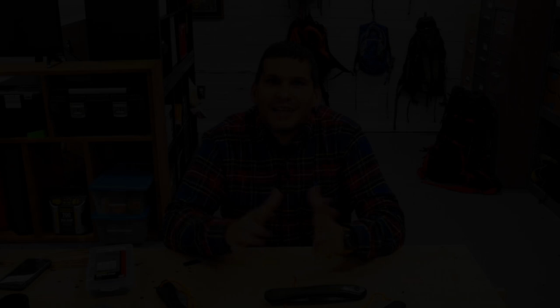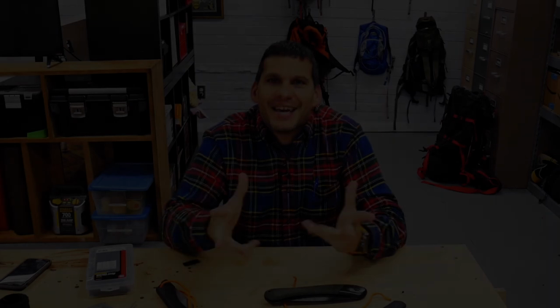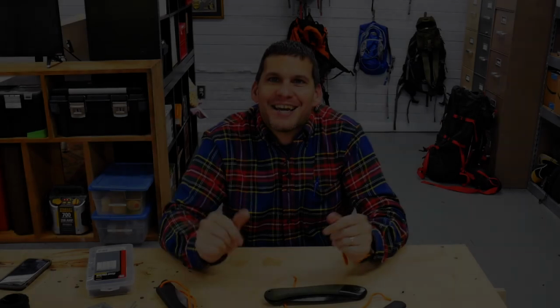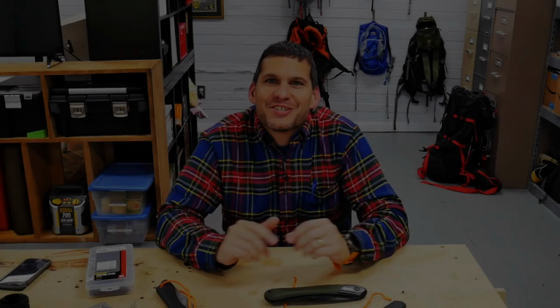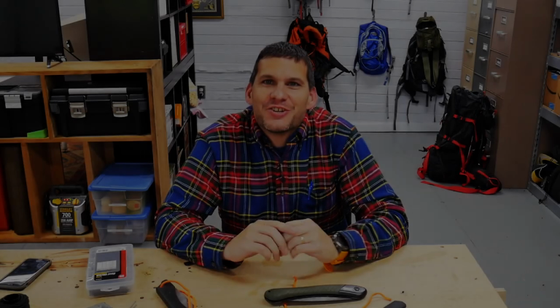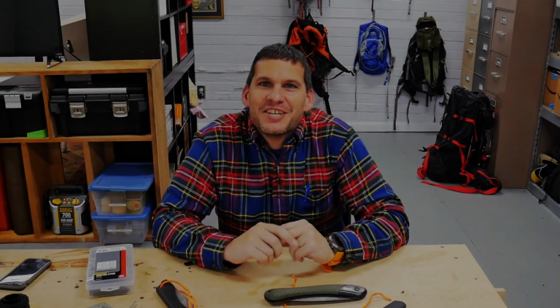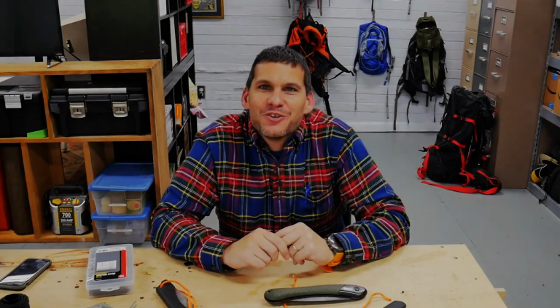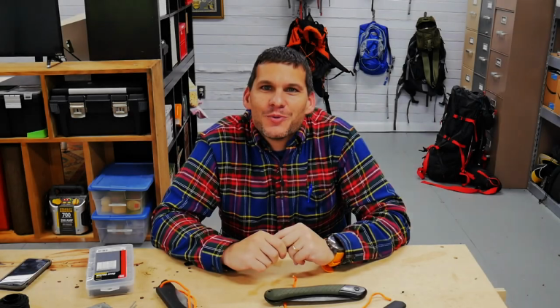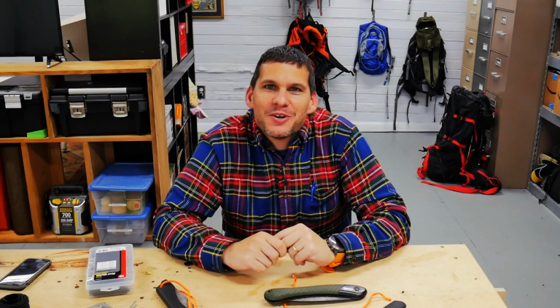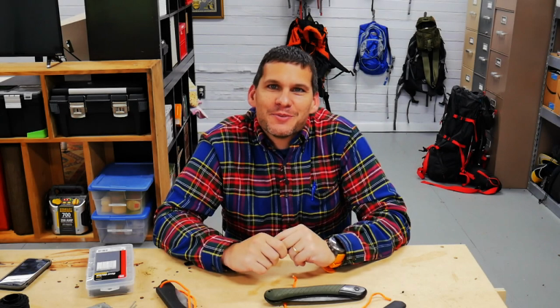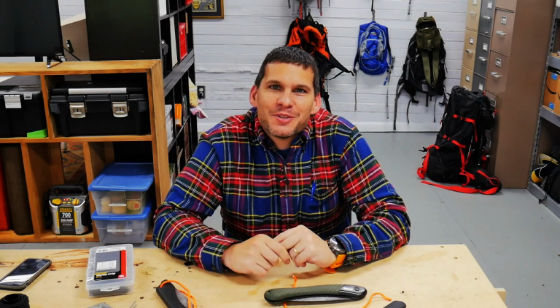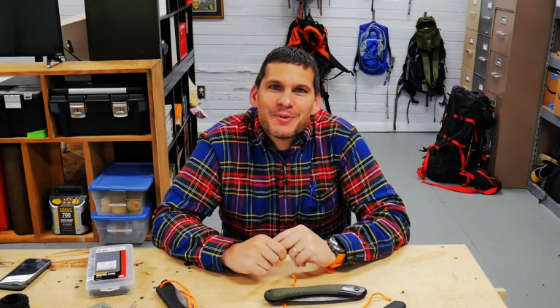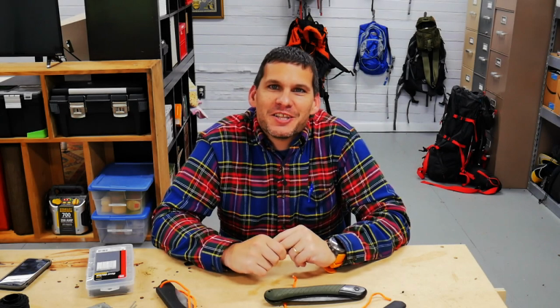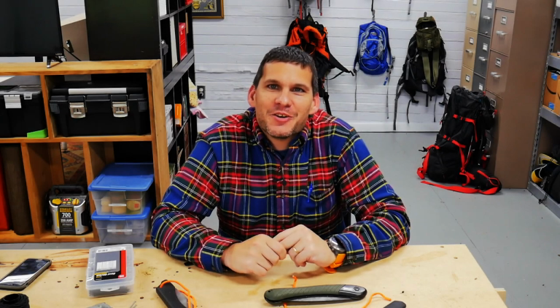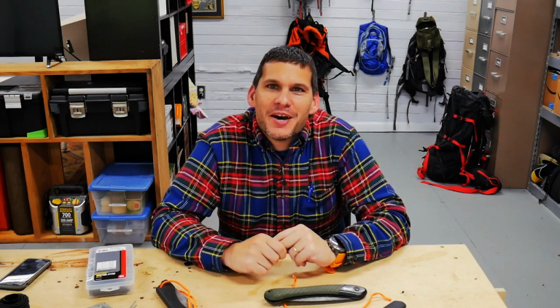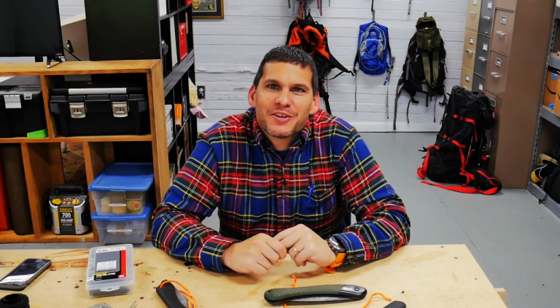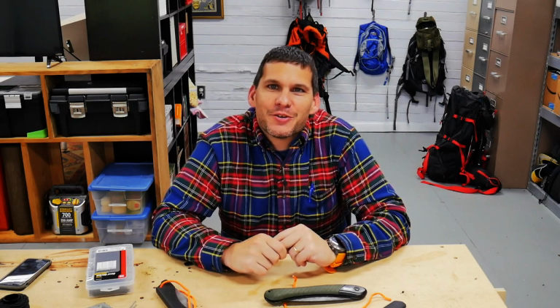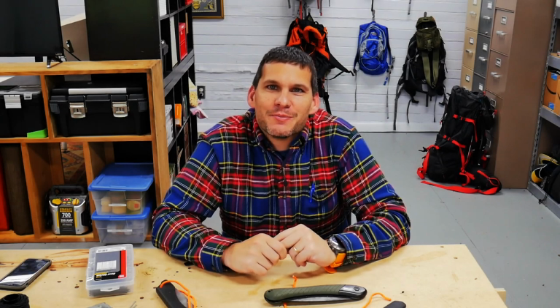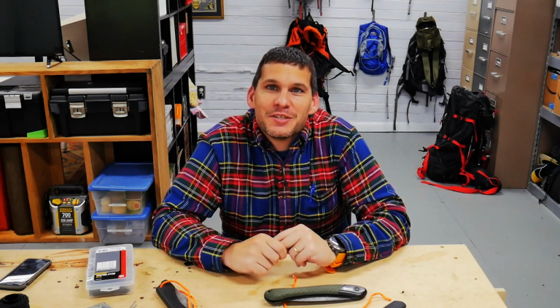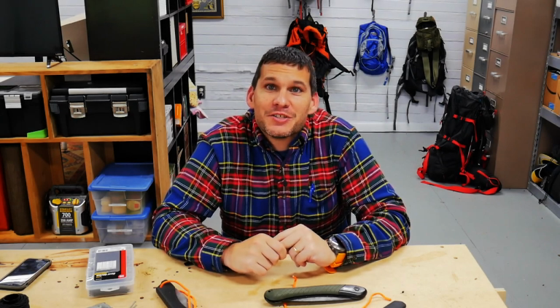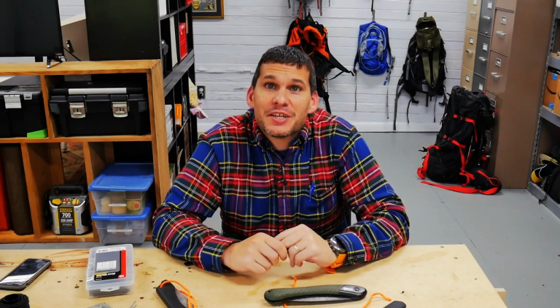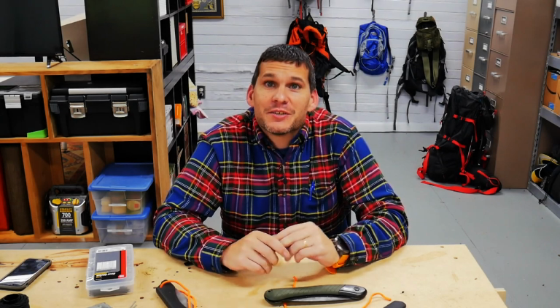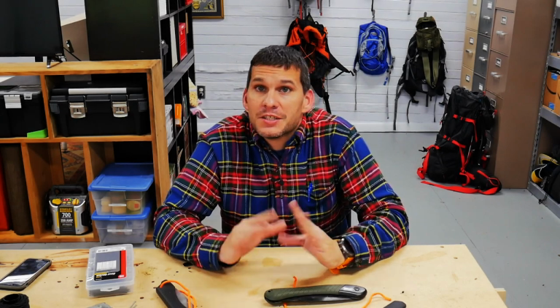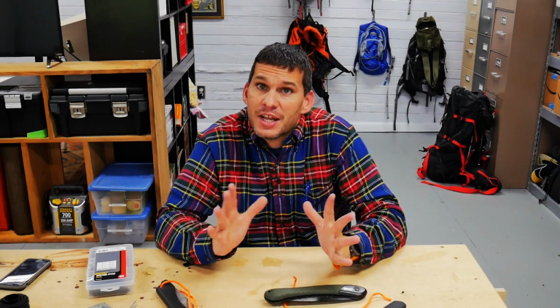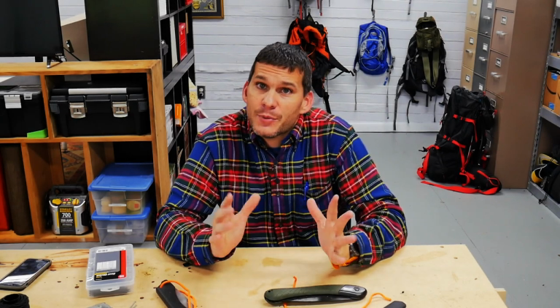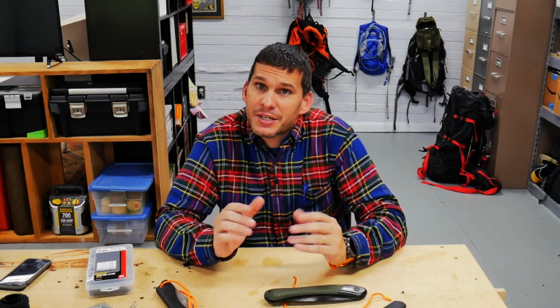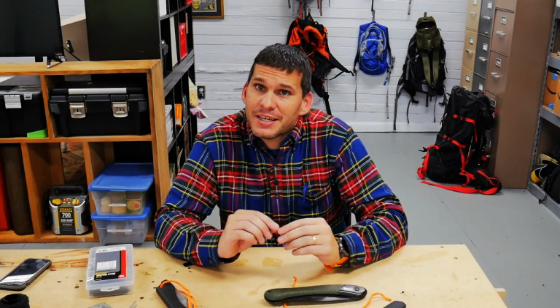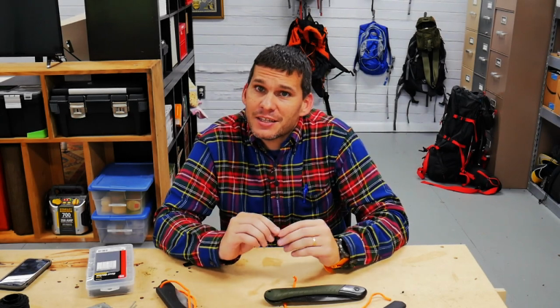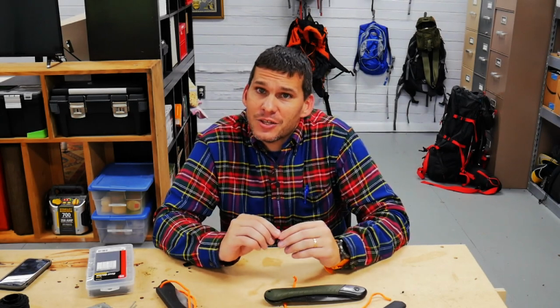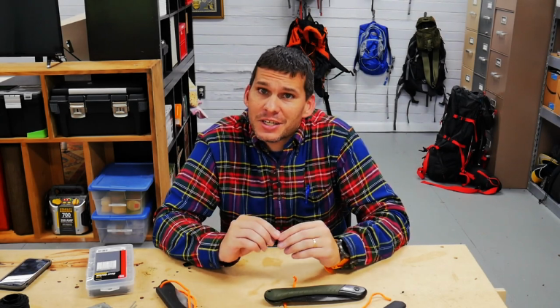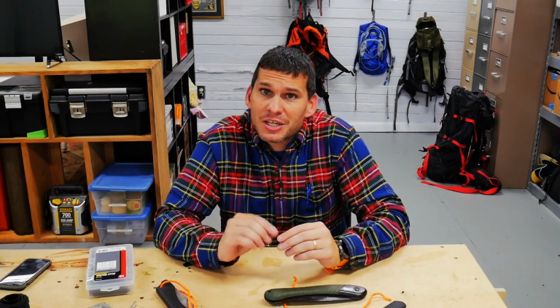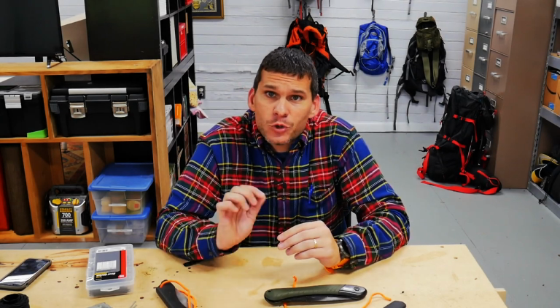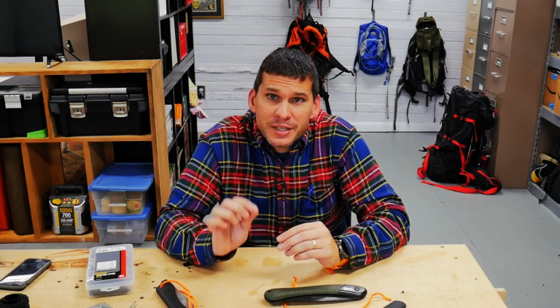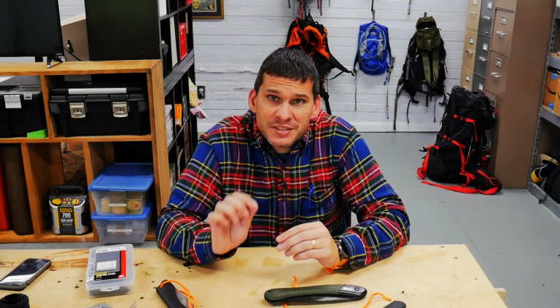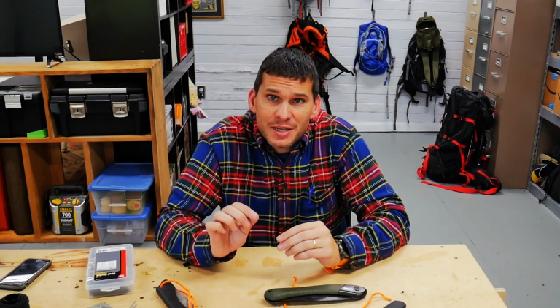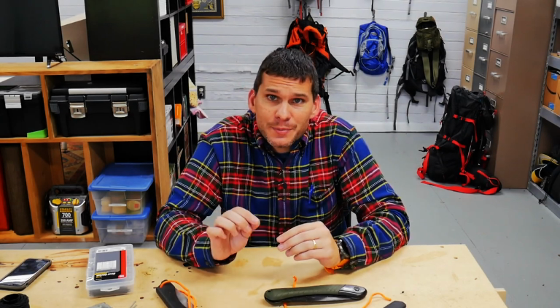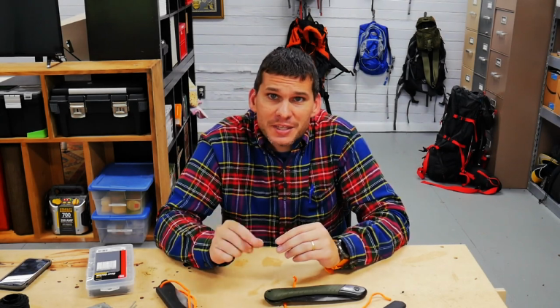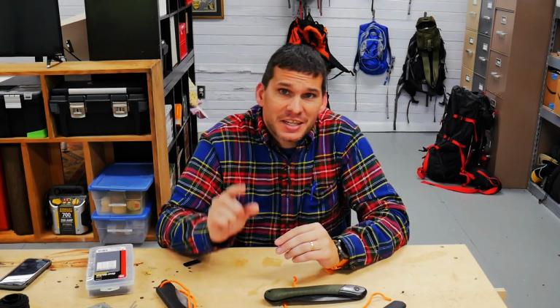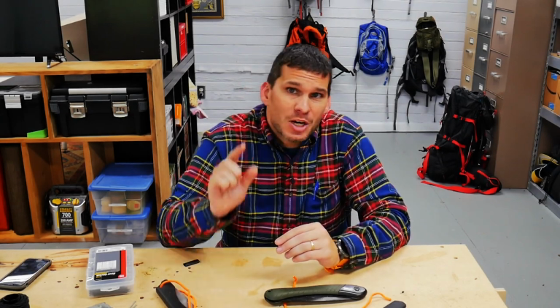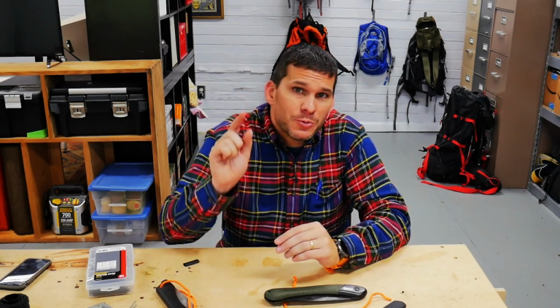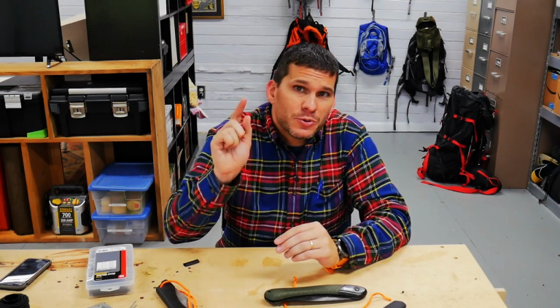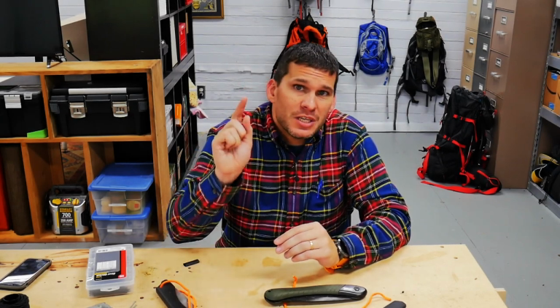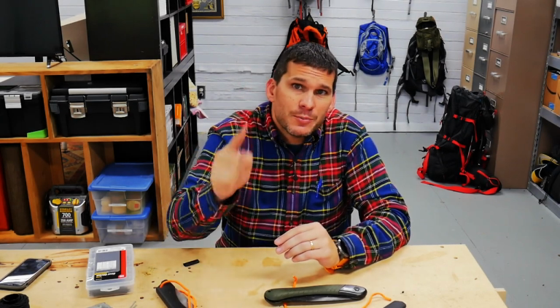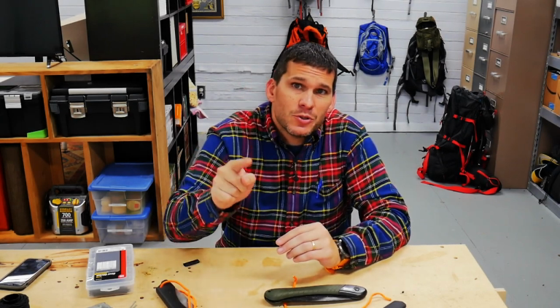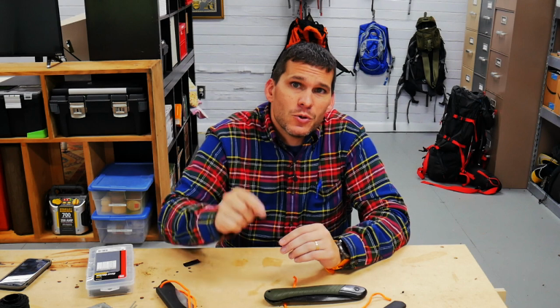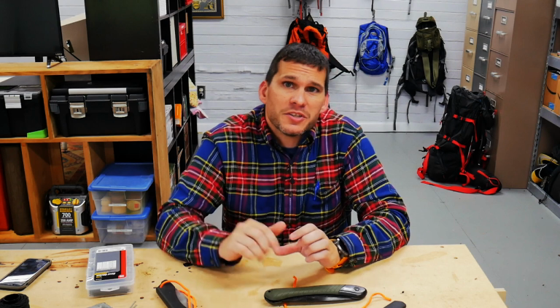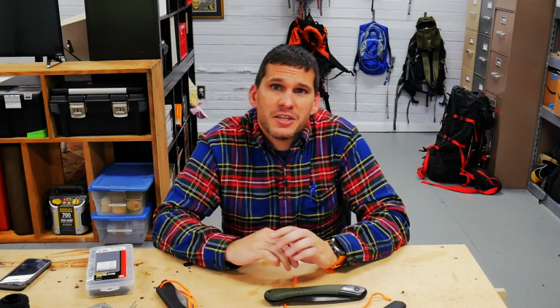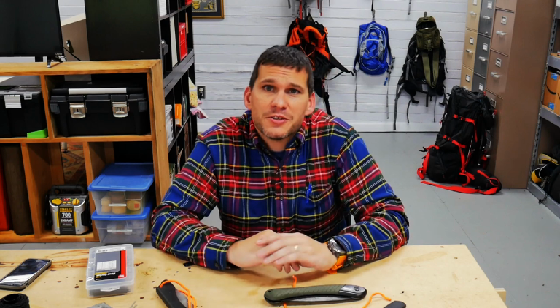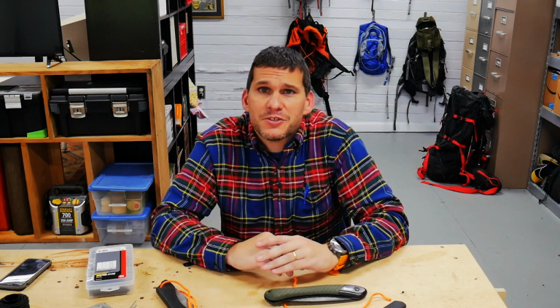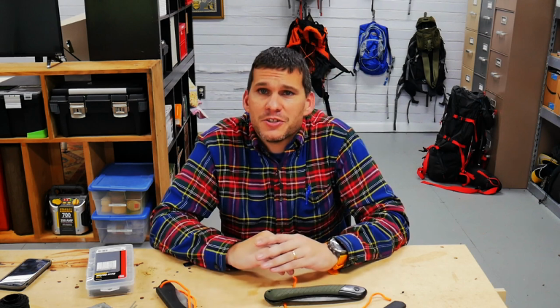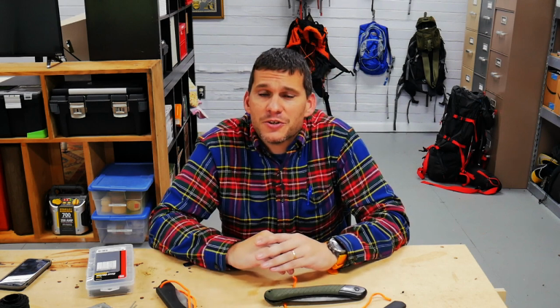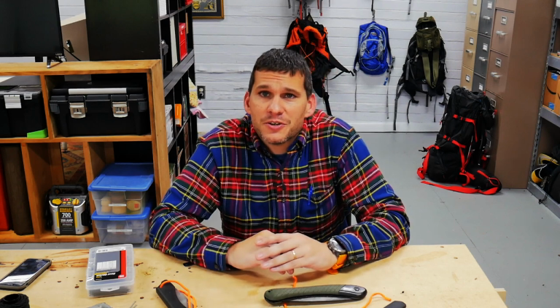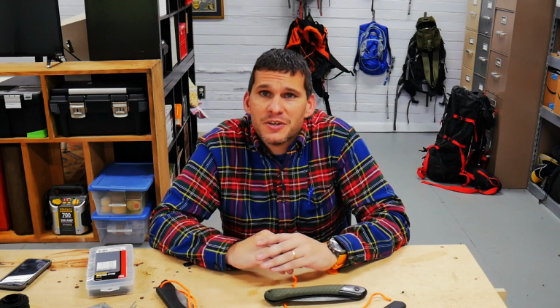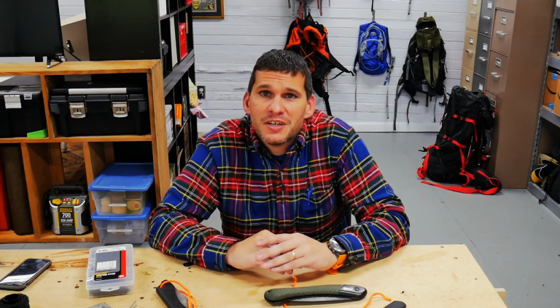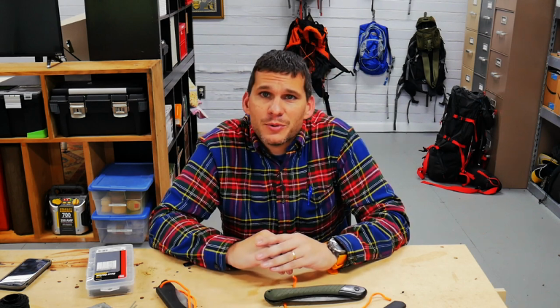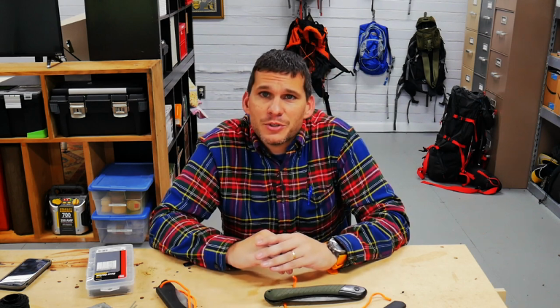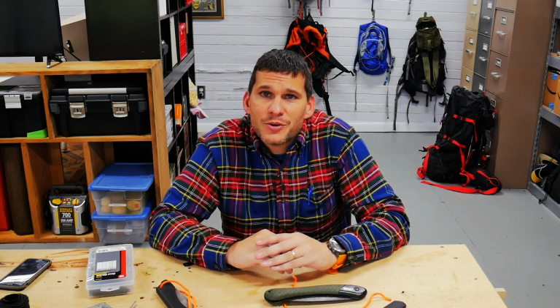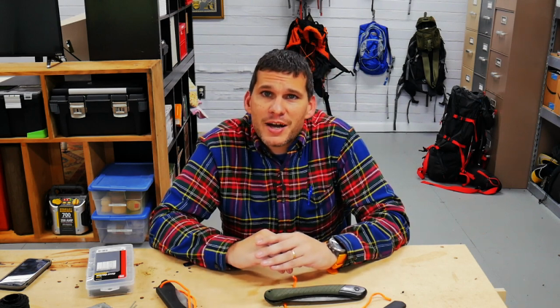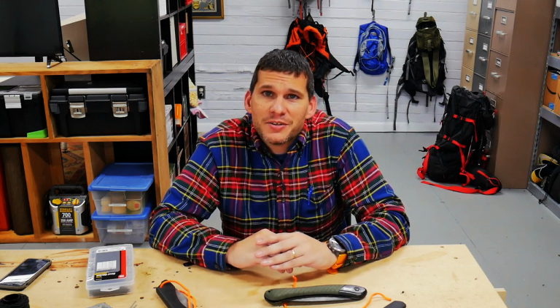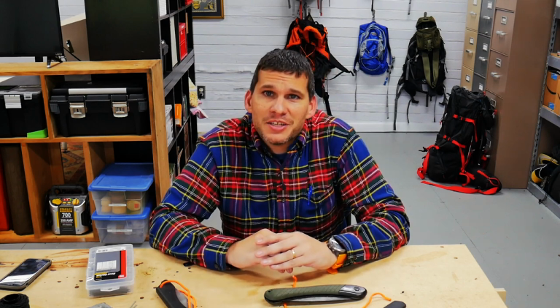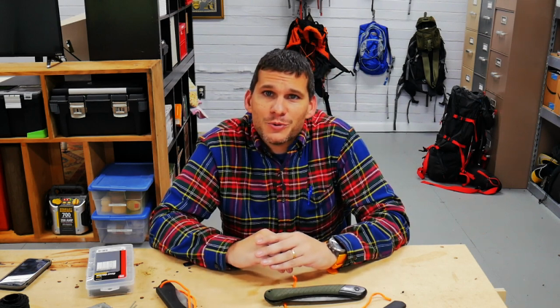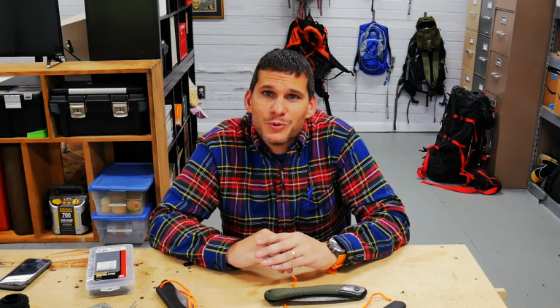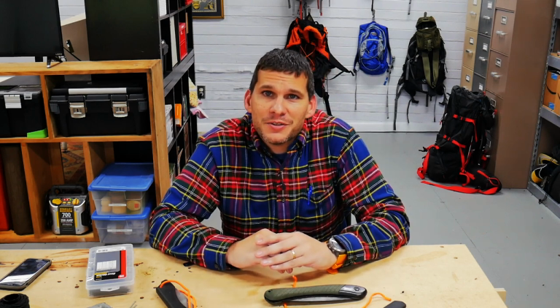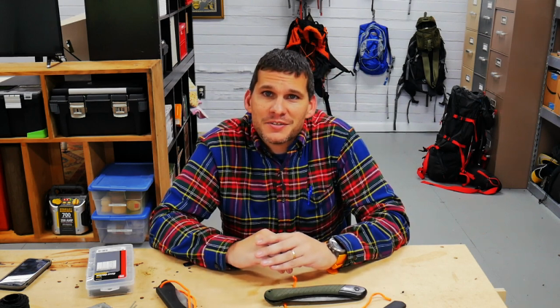Hey guys, Ernie here, and welcome to the Paleo Hiker MD channel. Today we're going to take a look at a quick tip that can help you keep your gear secure when you're out in the woods.